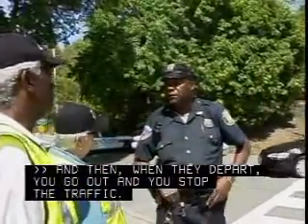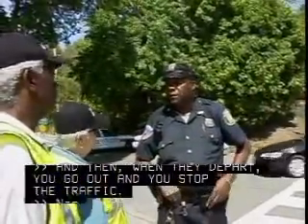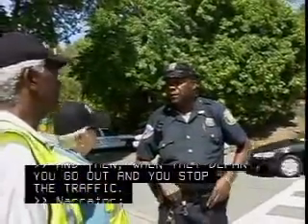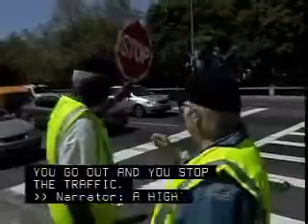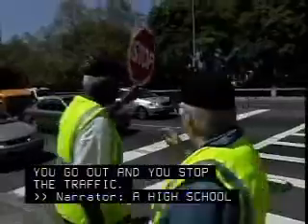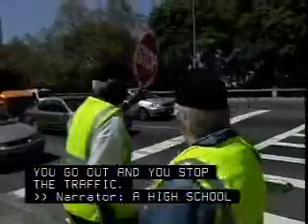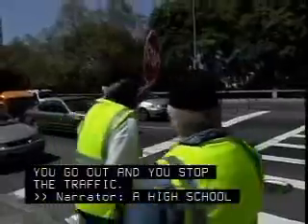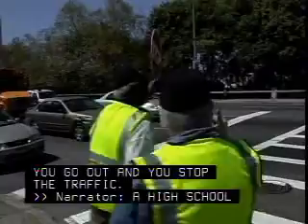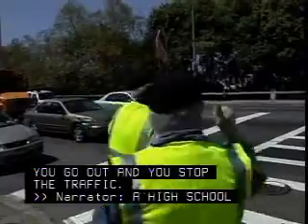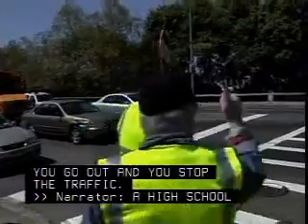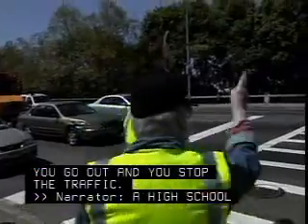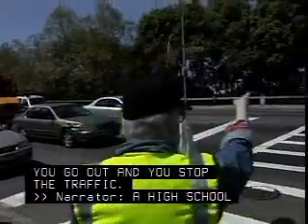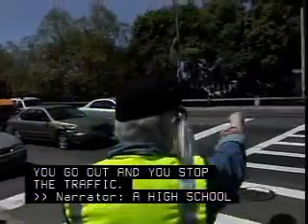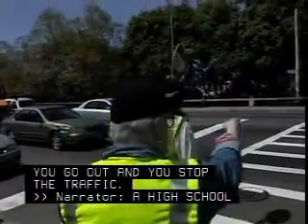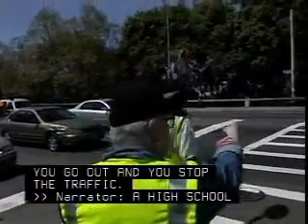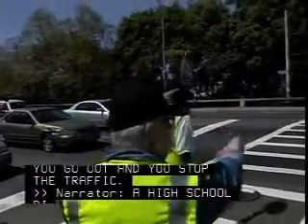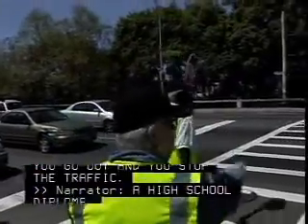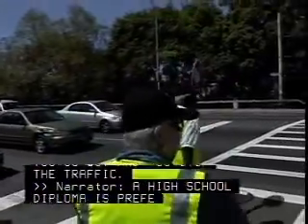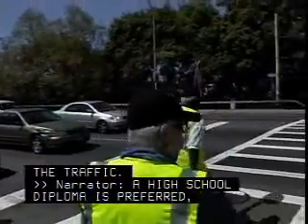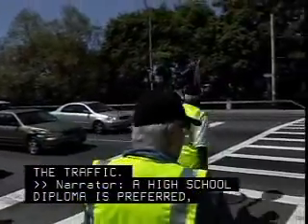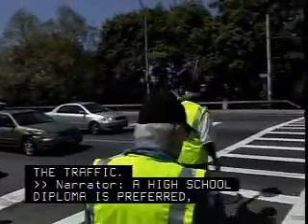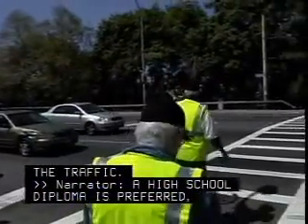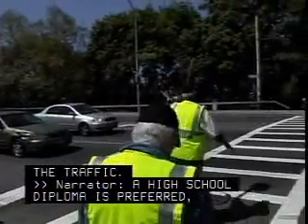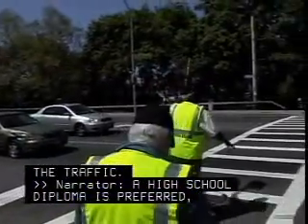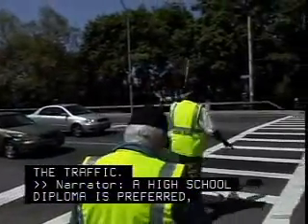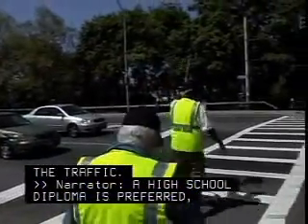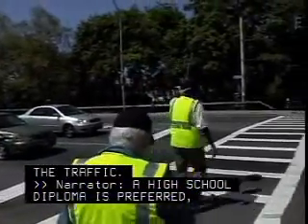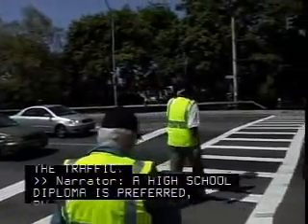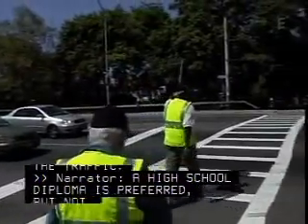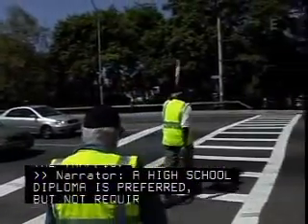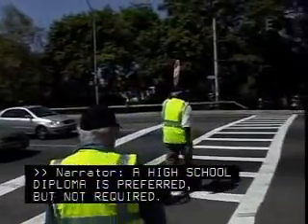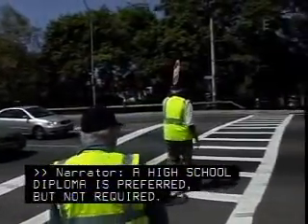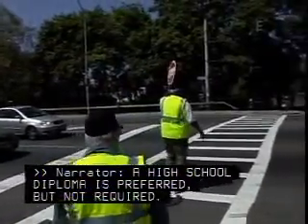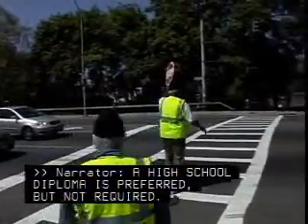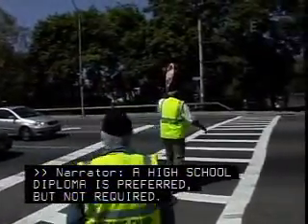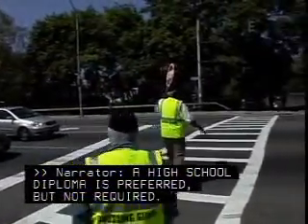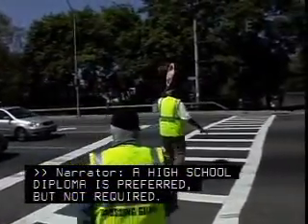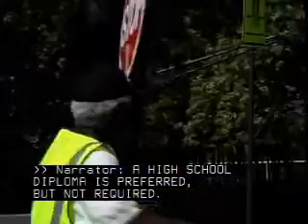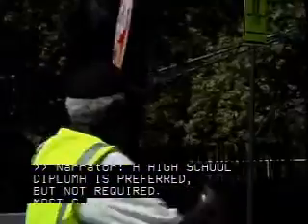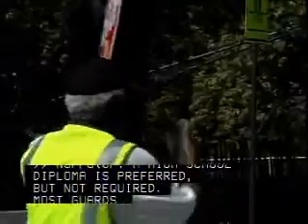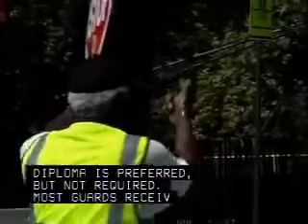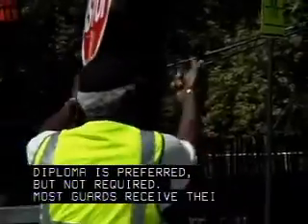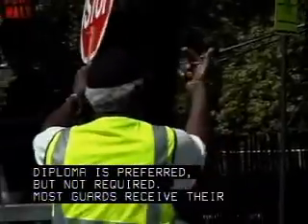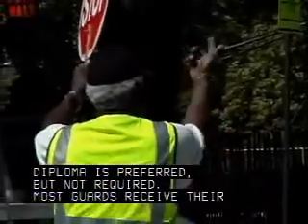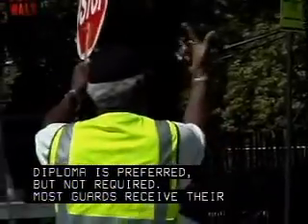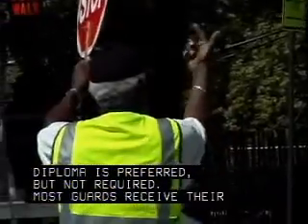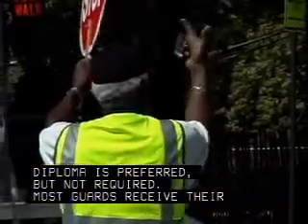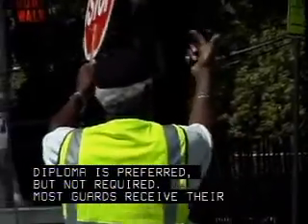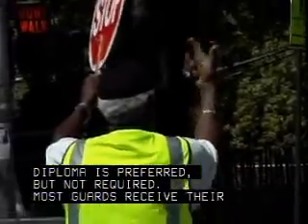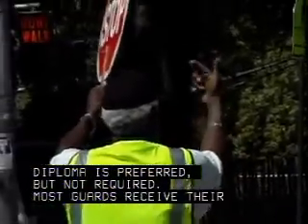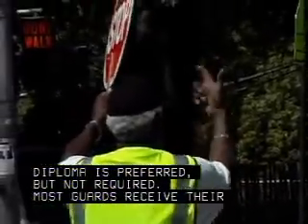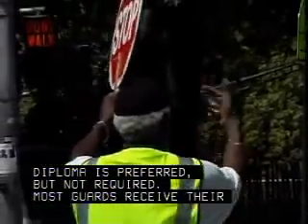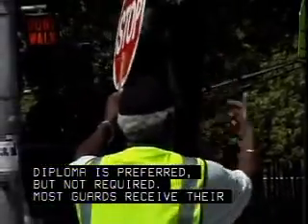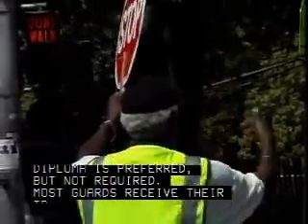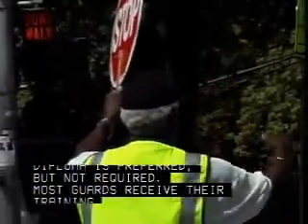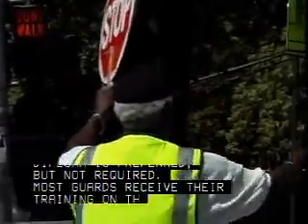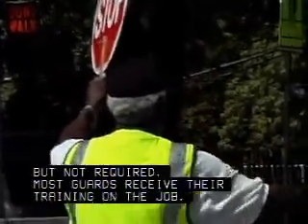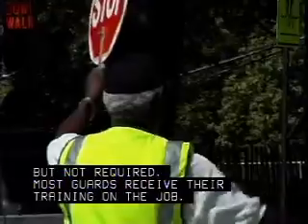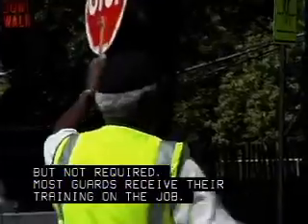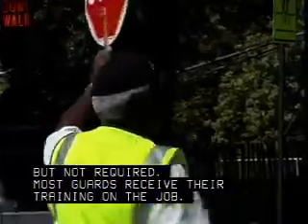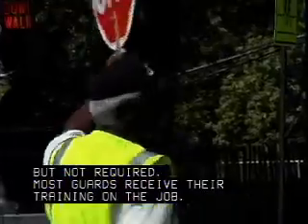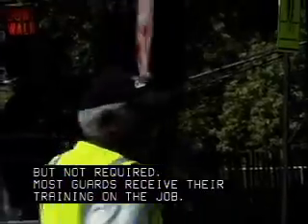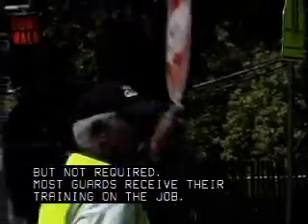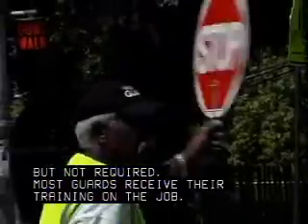A high school diploma is preferred, but not required. Most guards receive their training on the job.